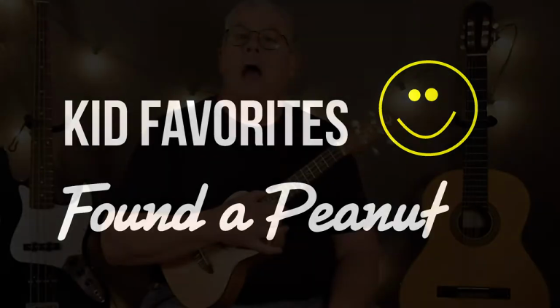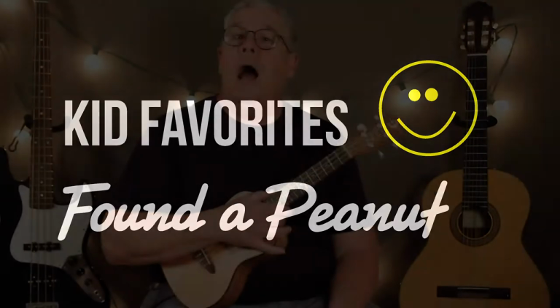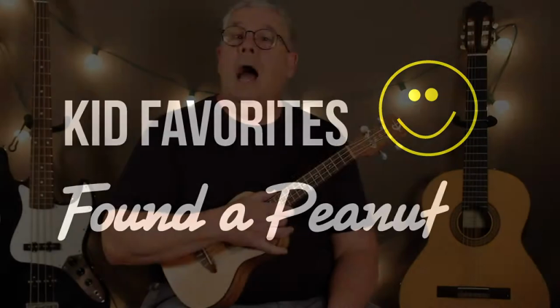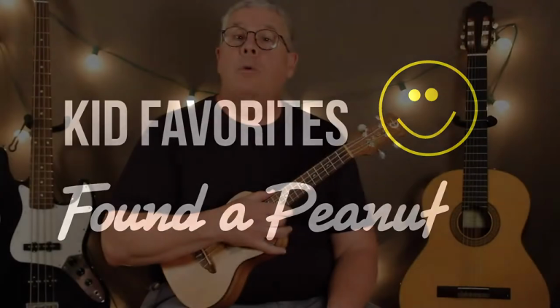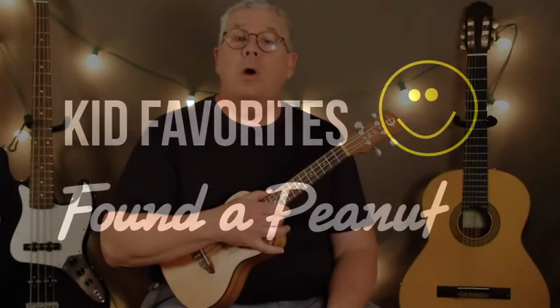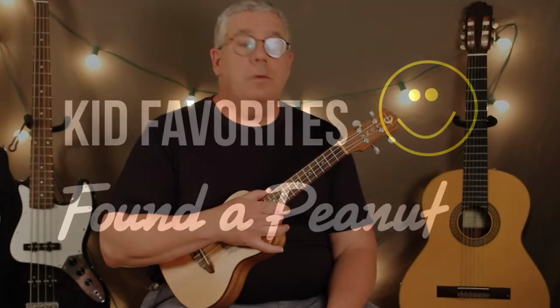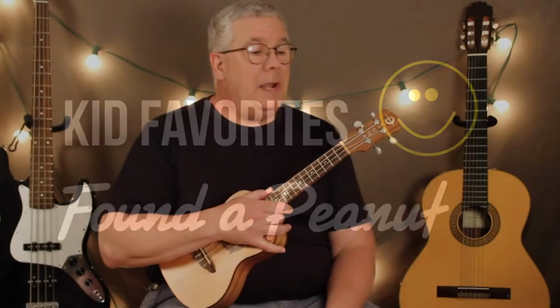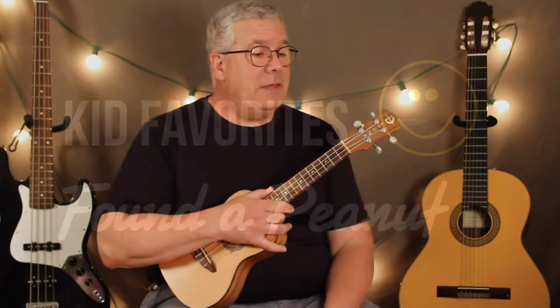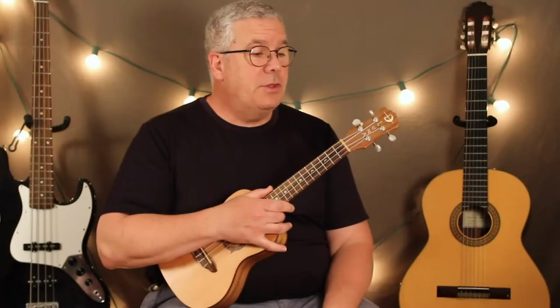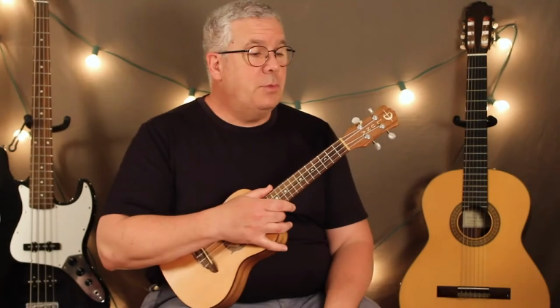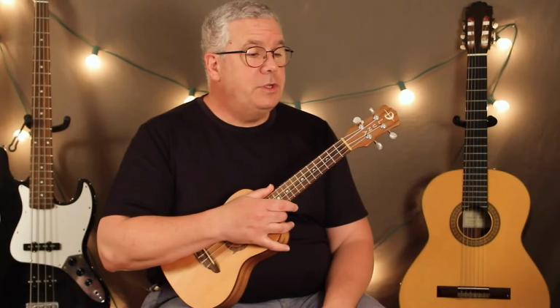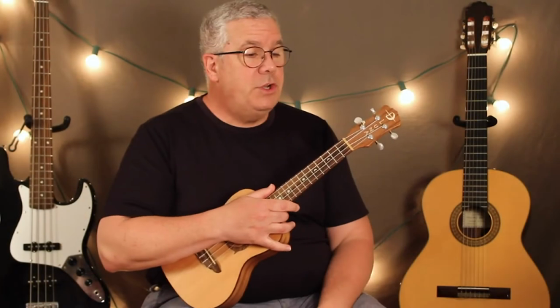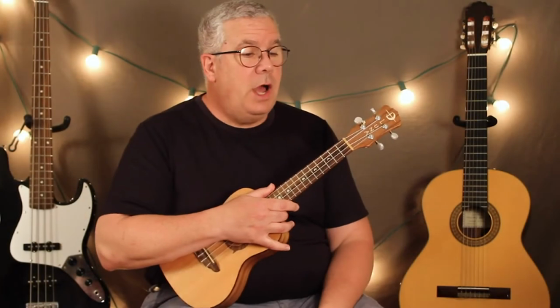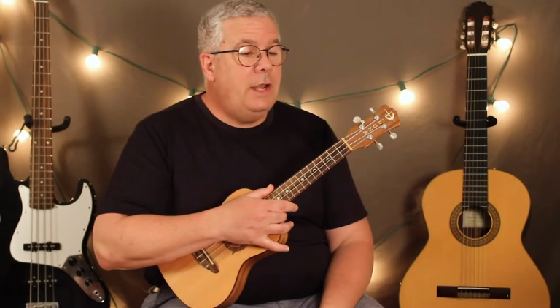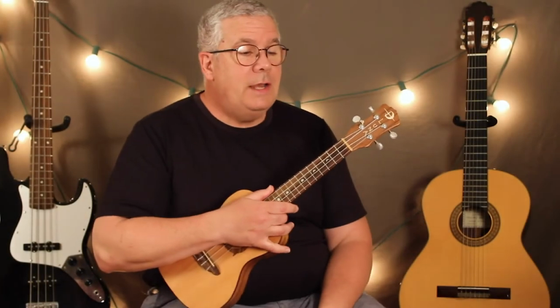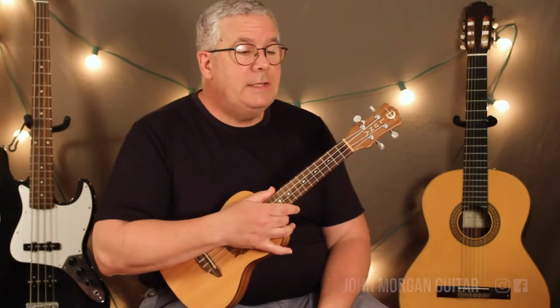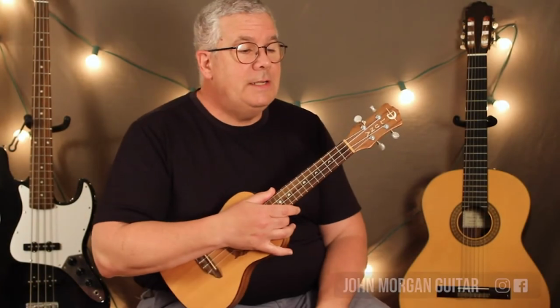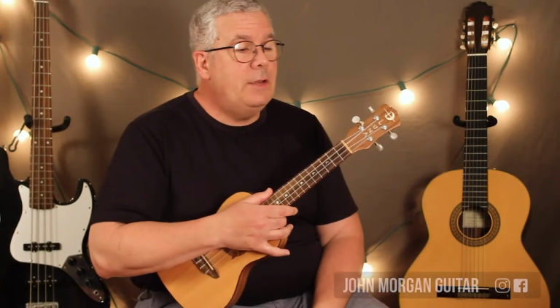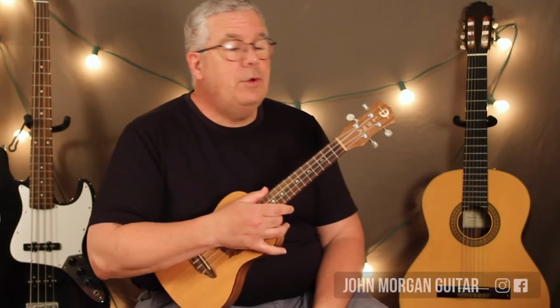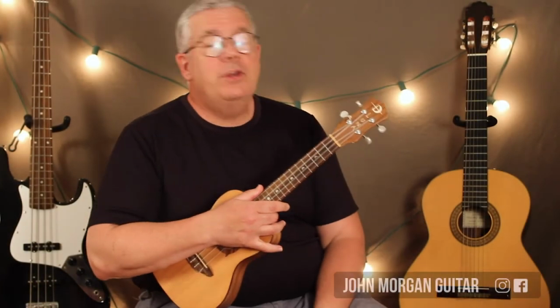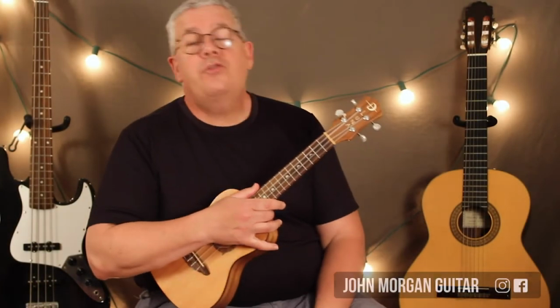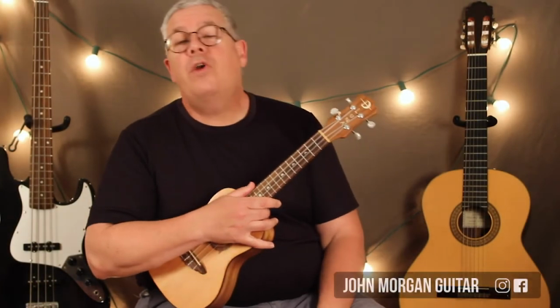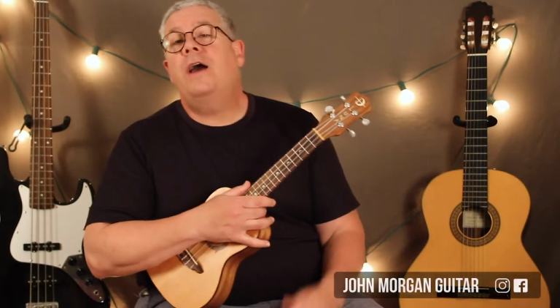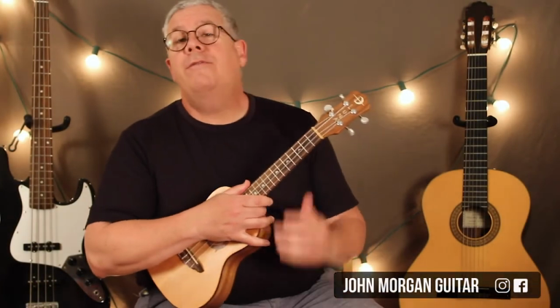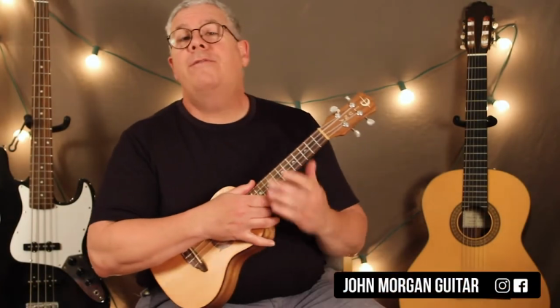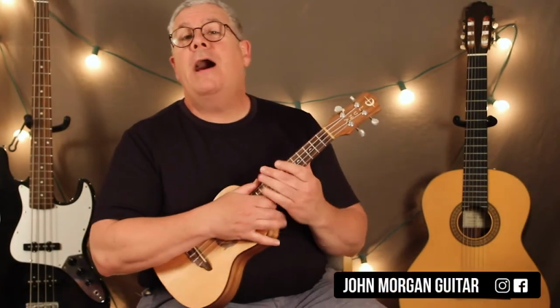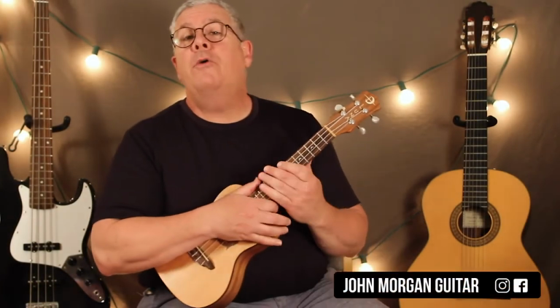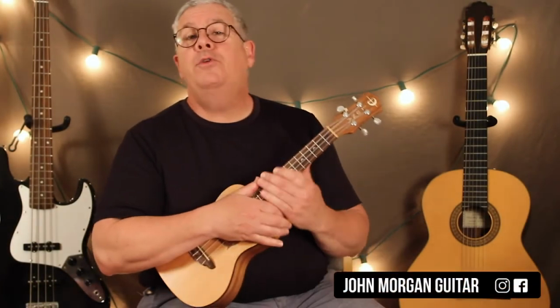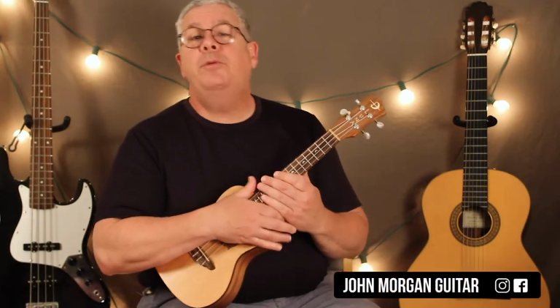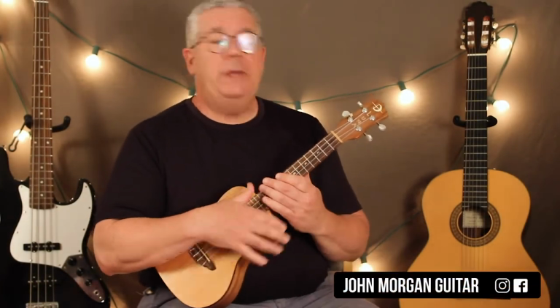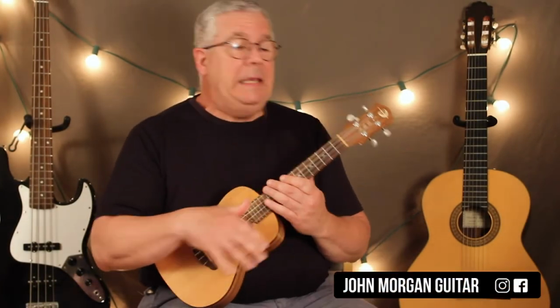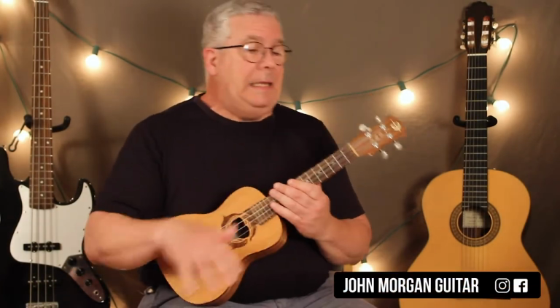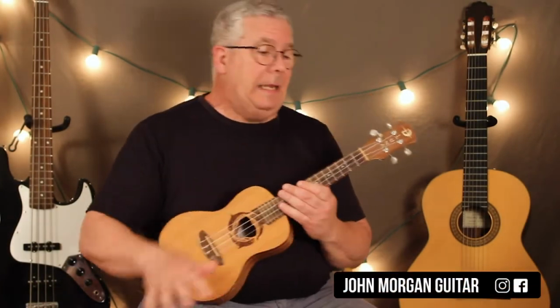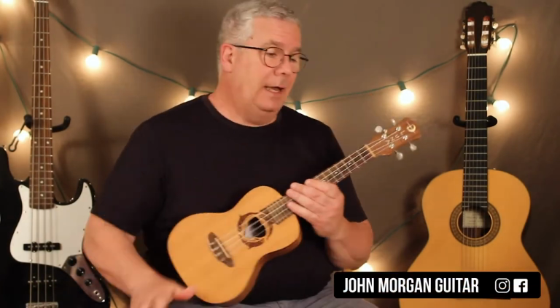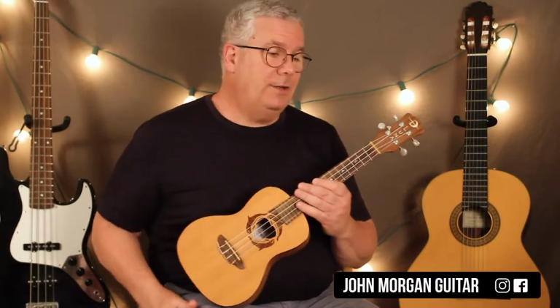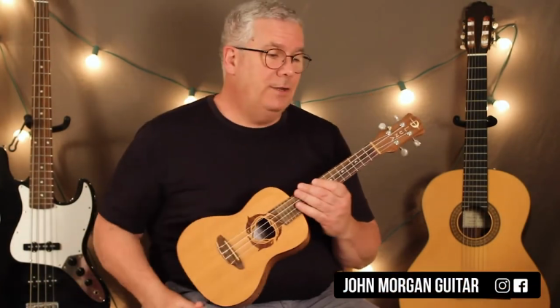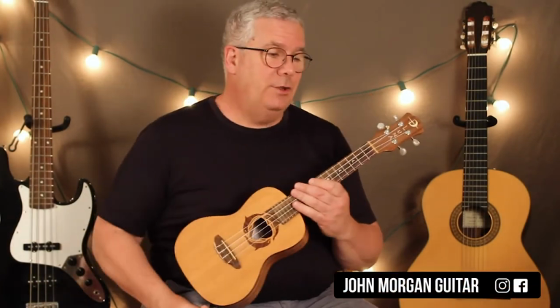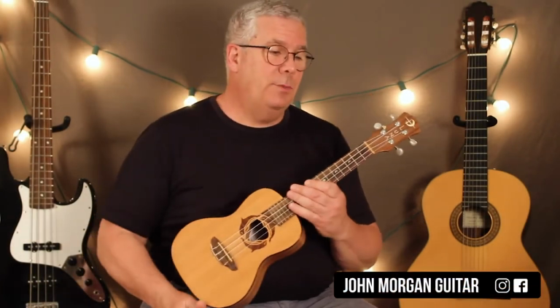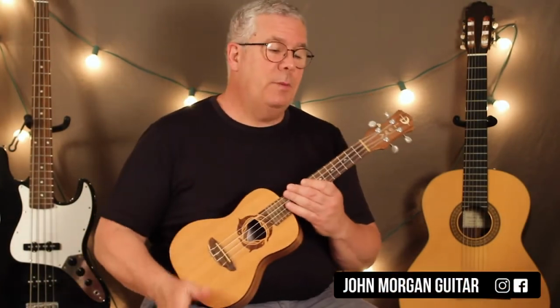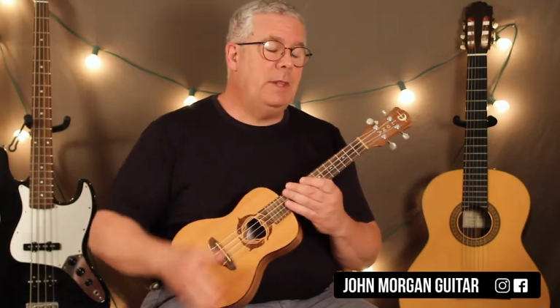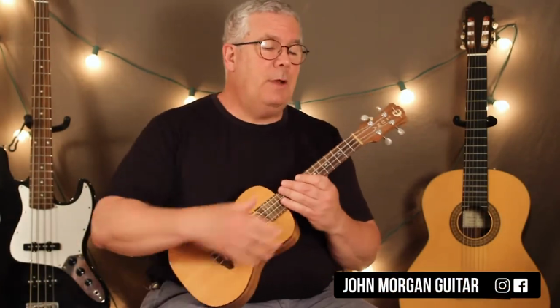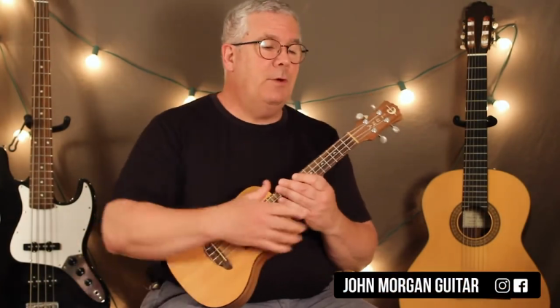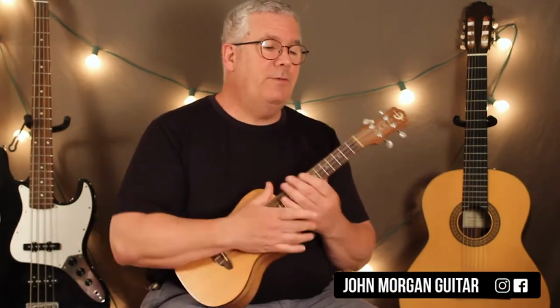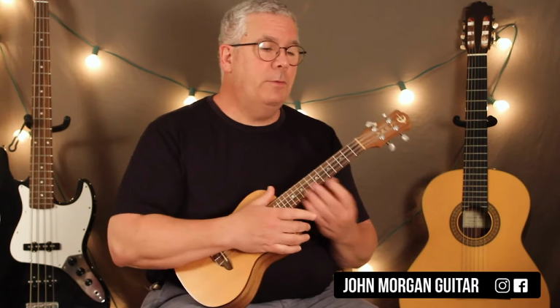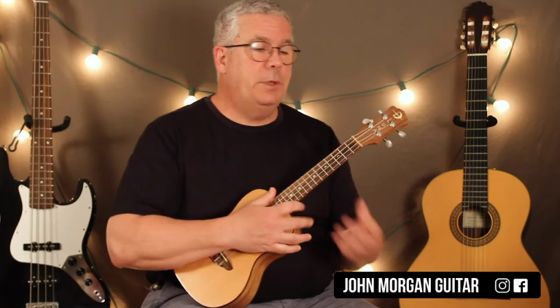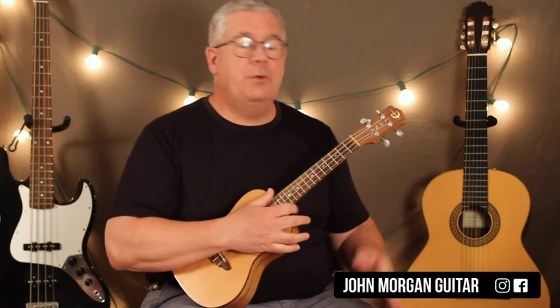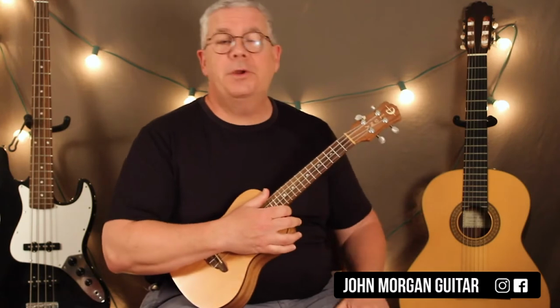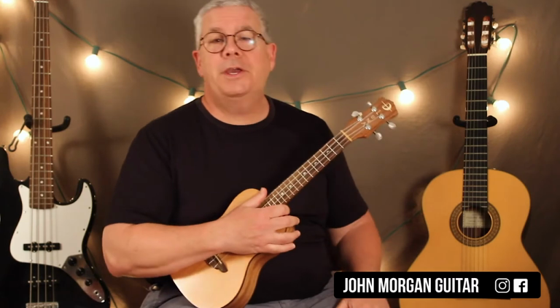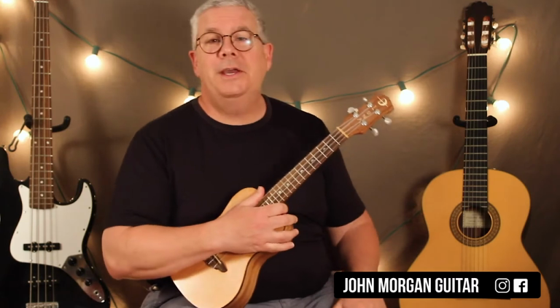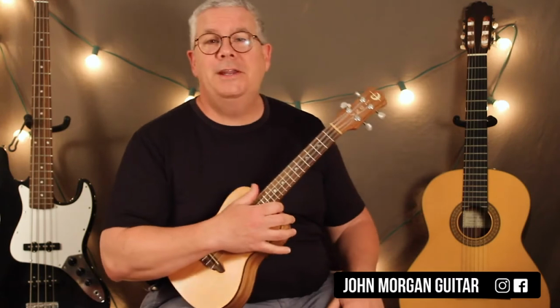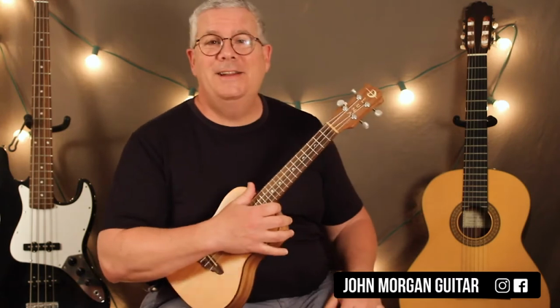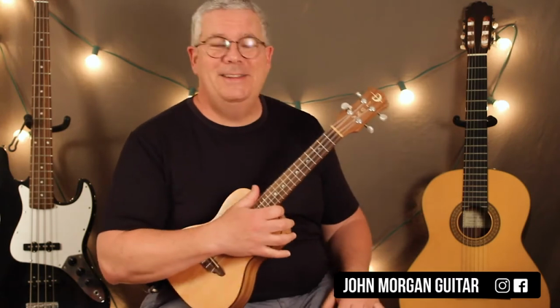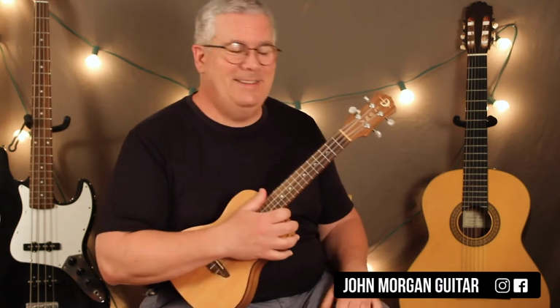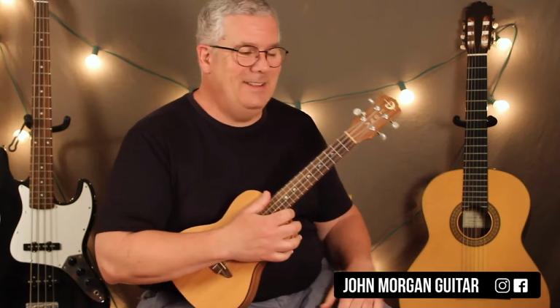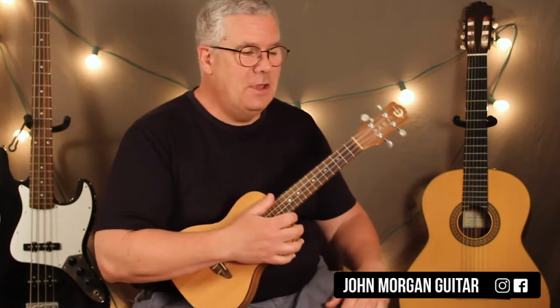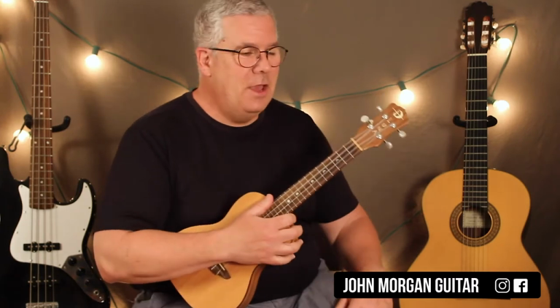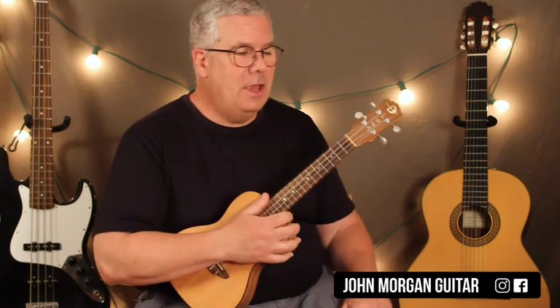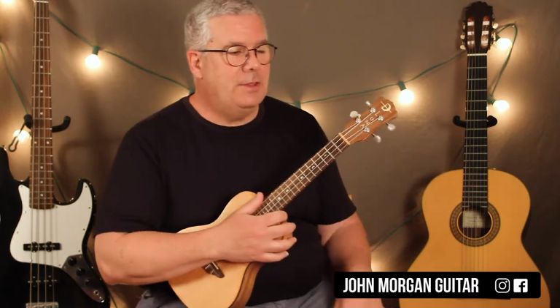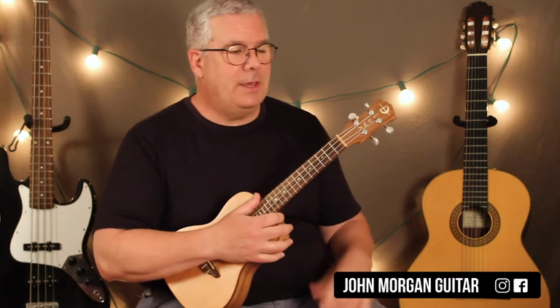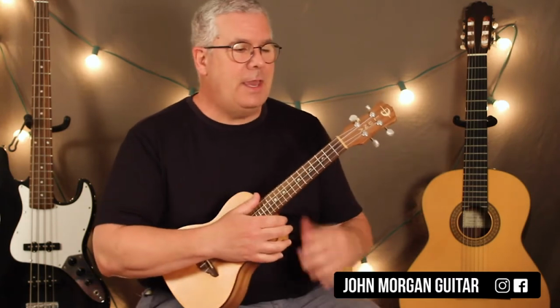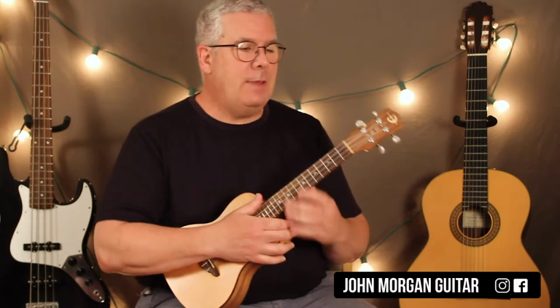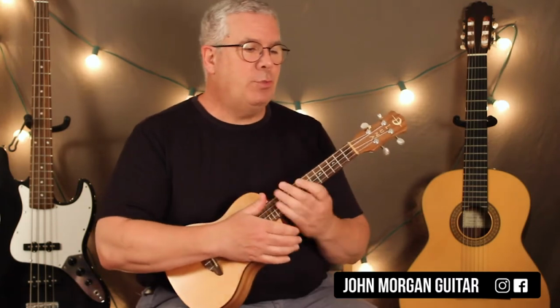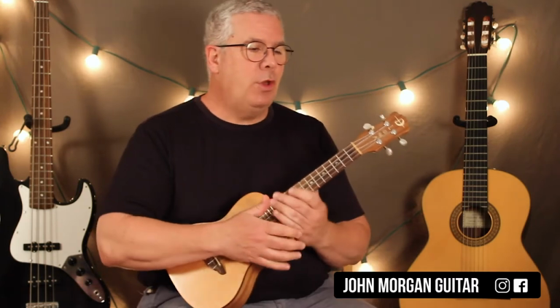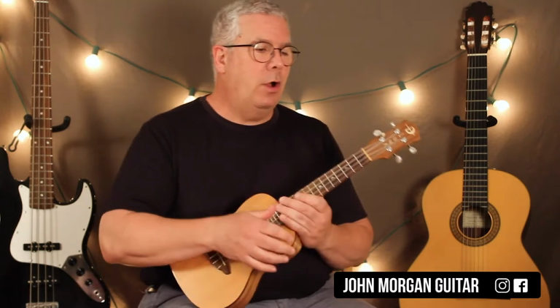Hi, welcome to Lessons with John. Today we're going to try Found a Peanut. You remember that one from when you were a kid? It's a camp song.